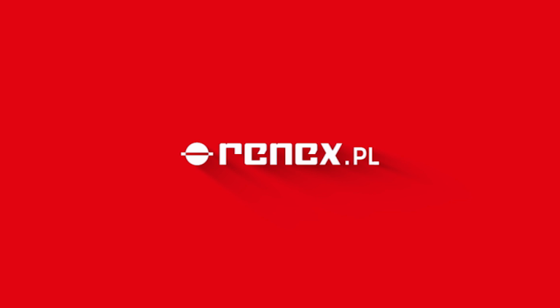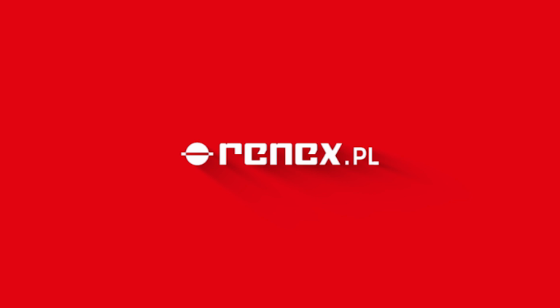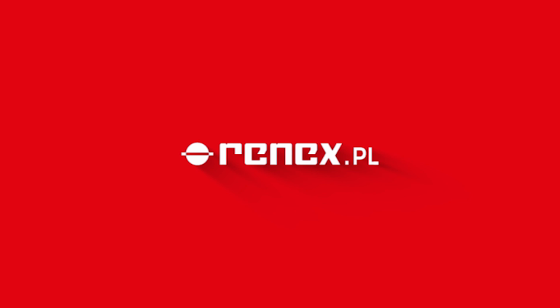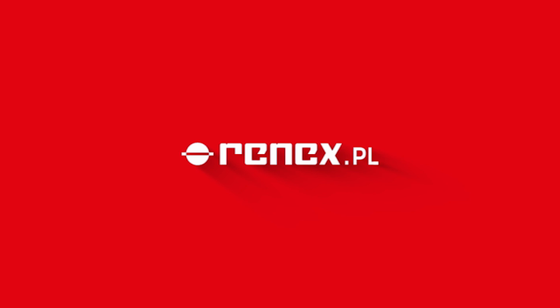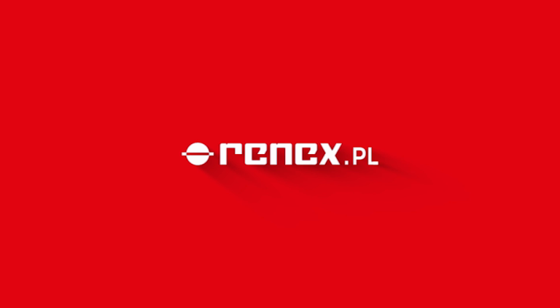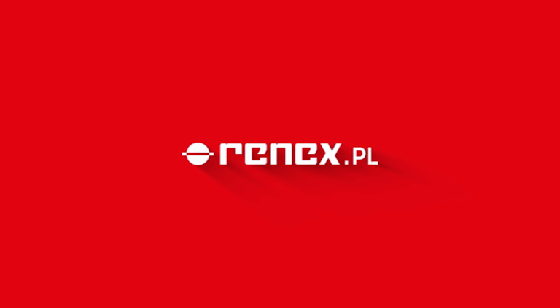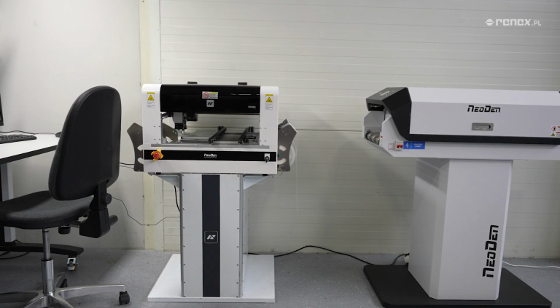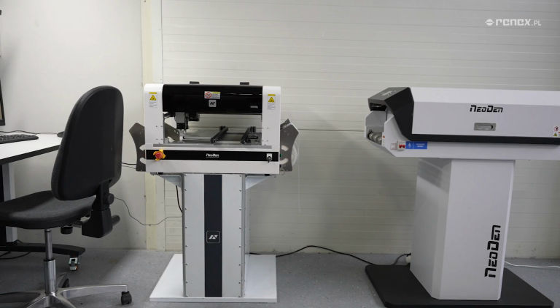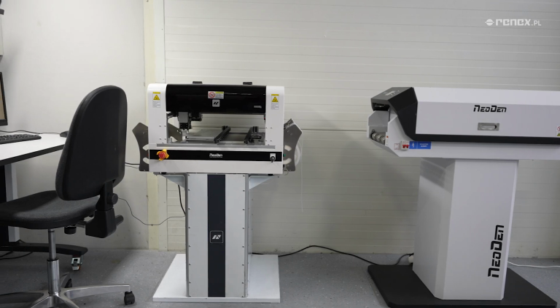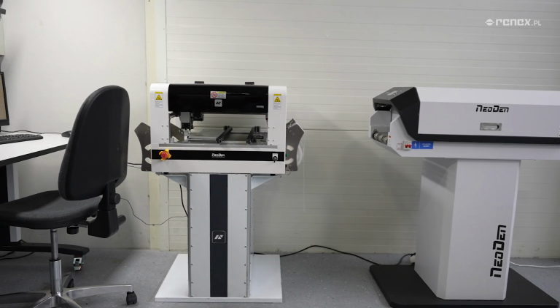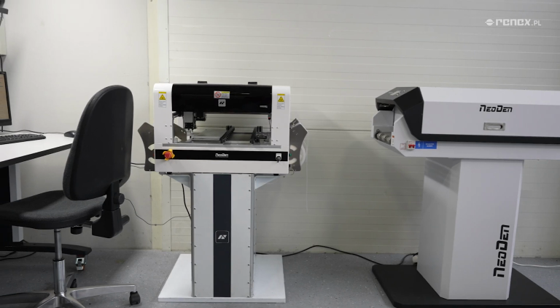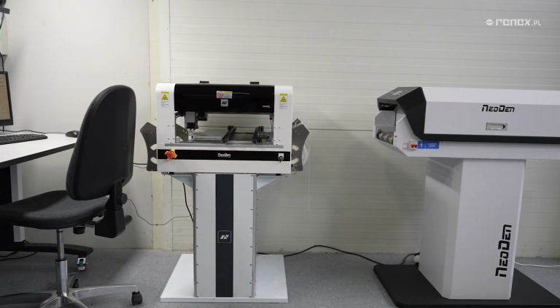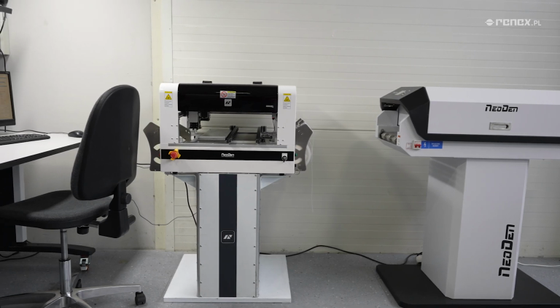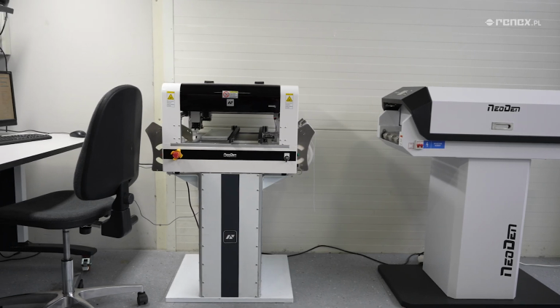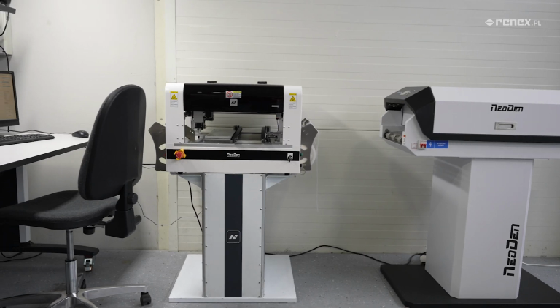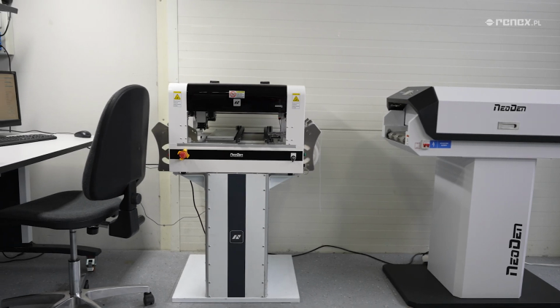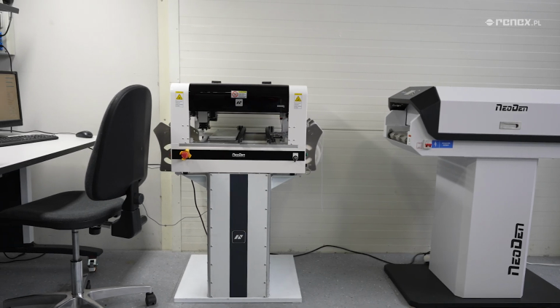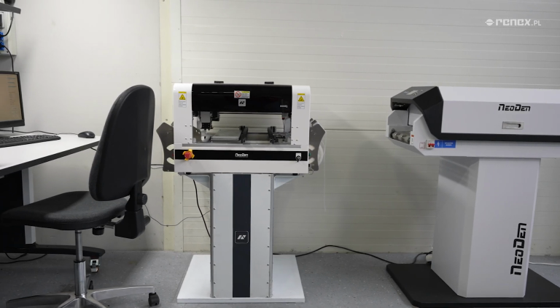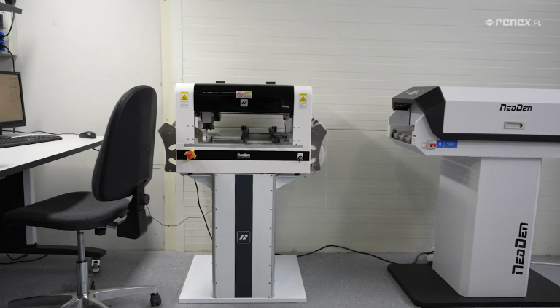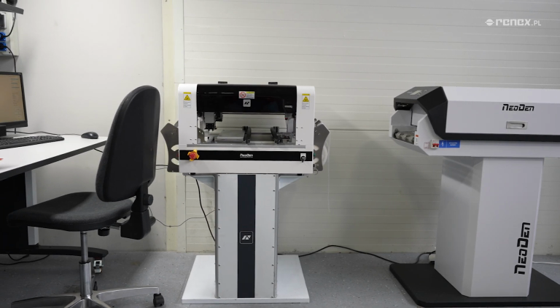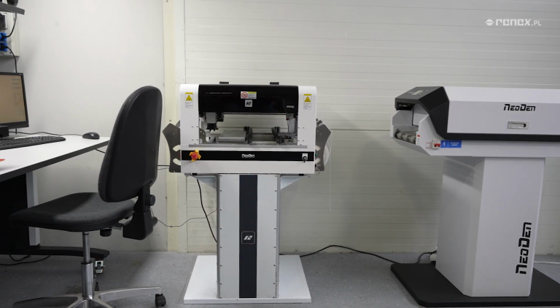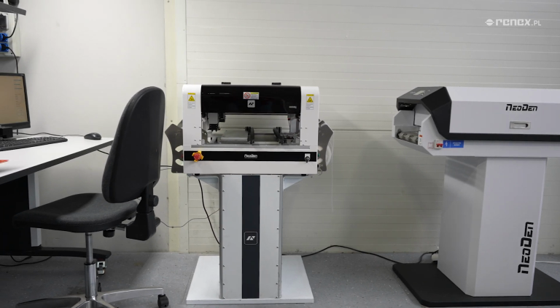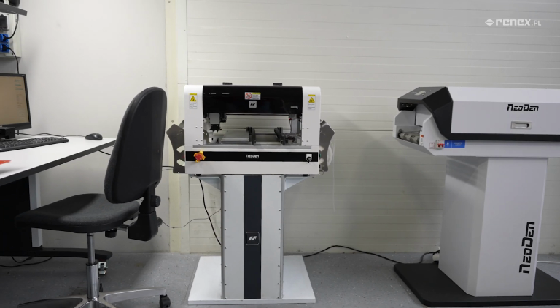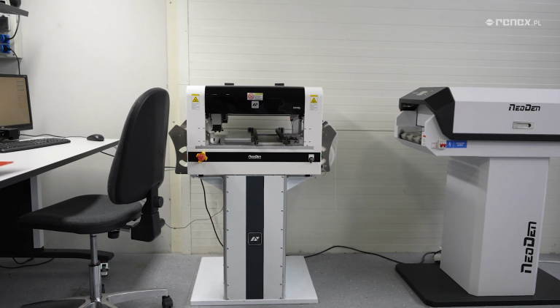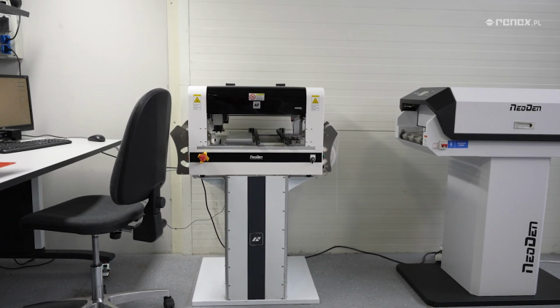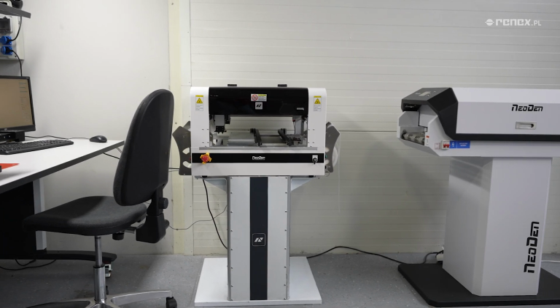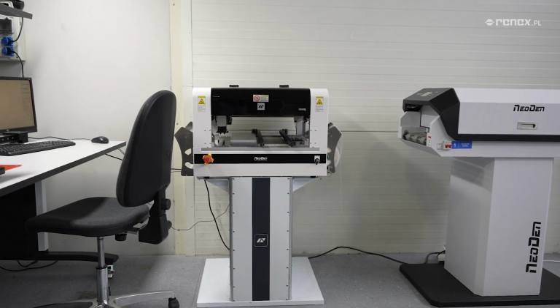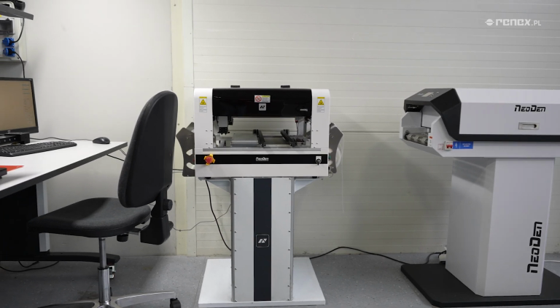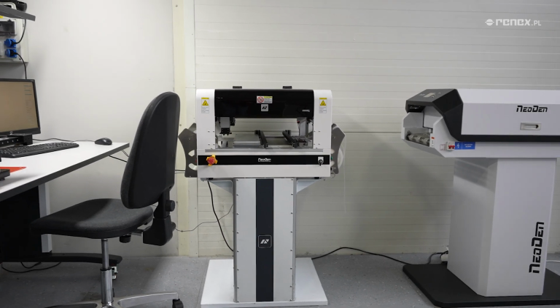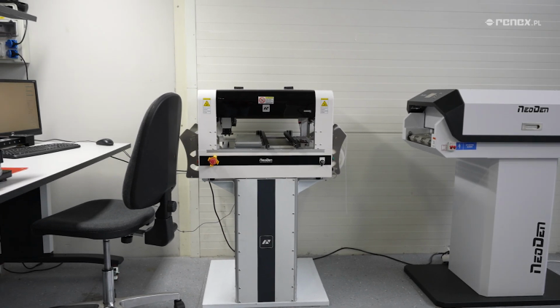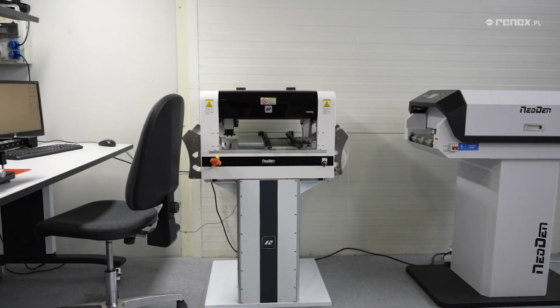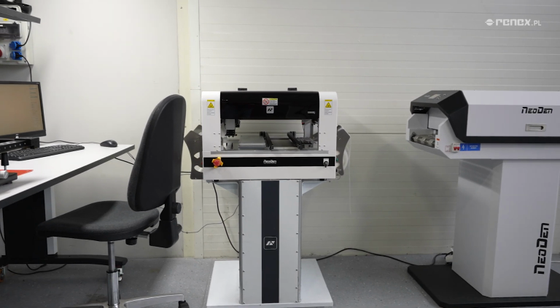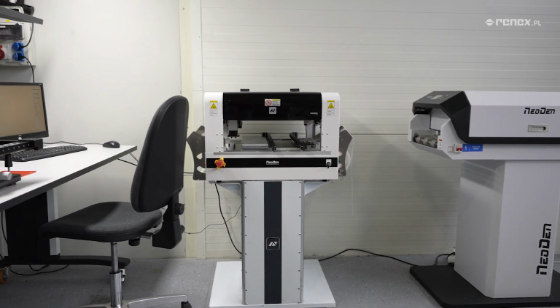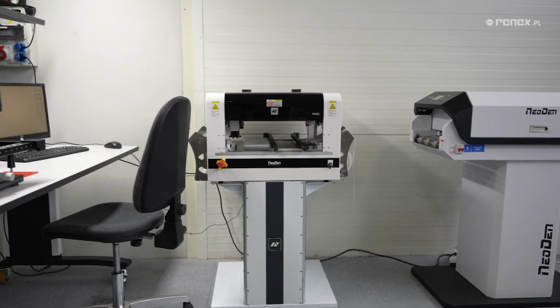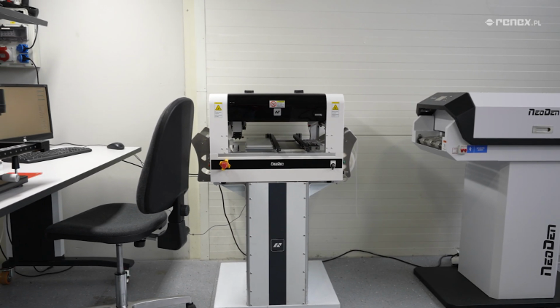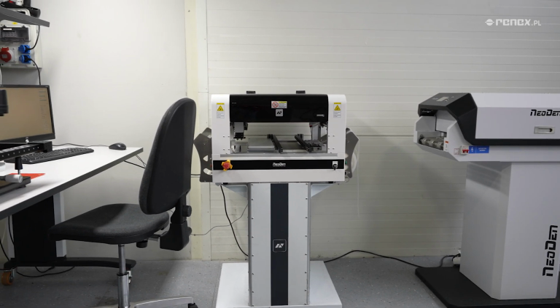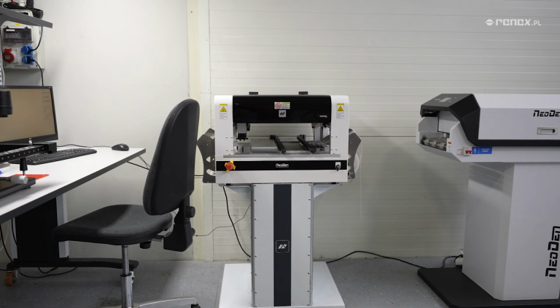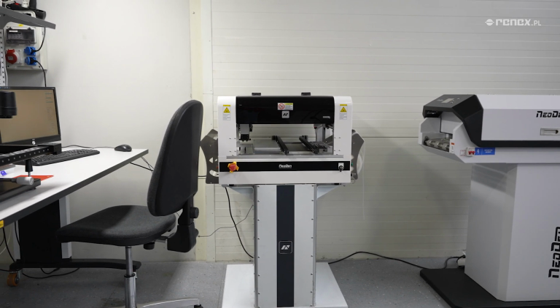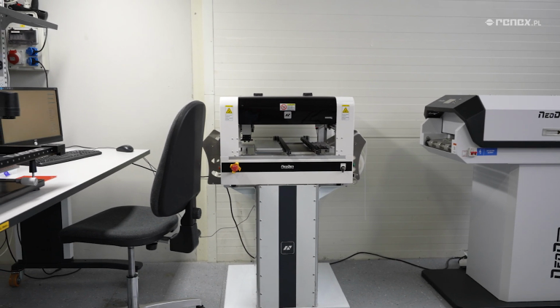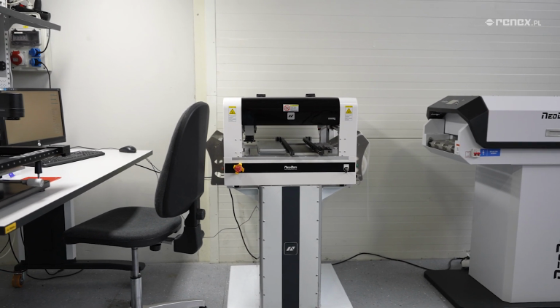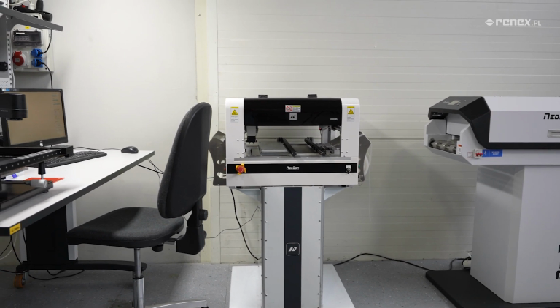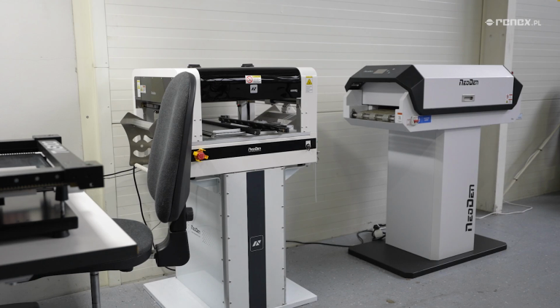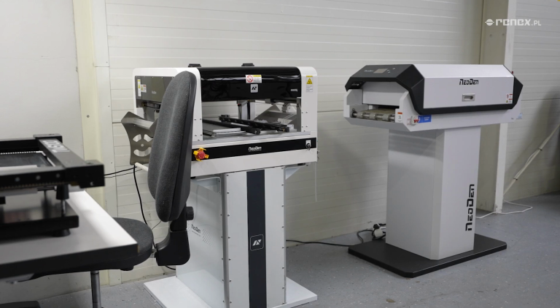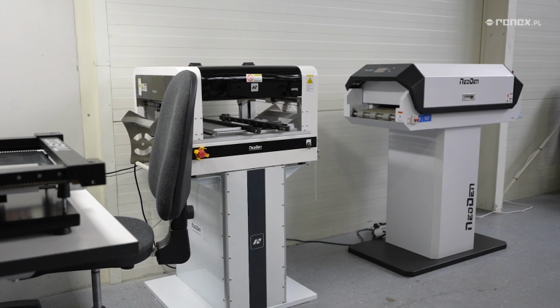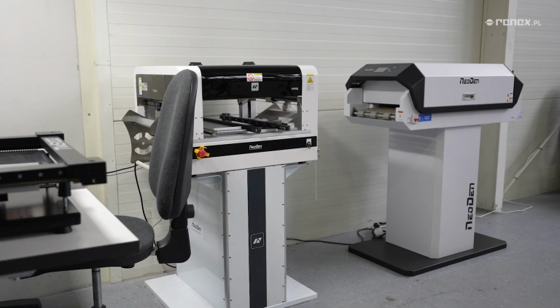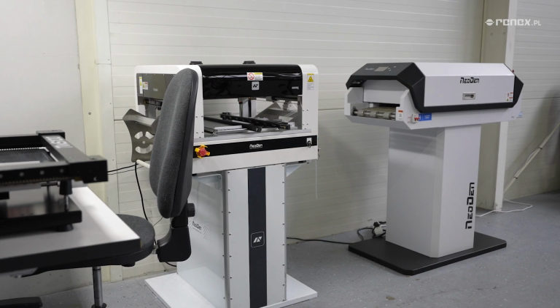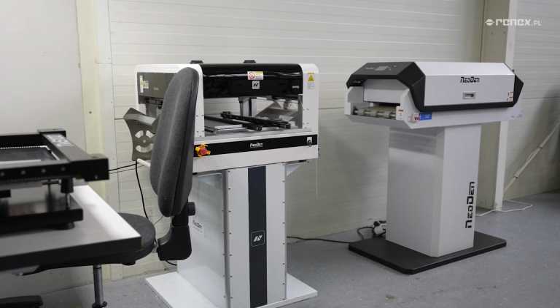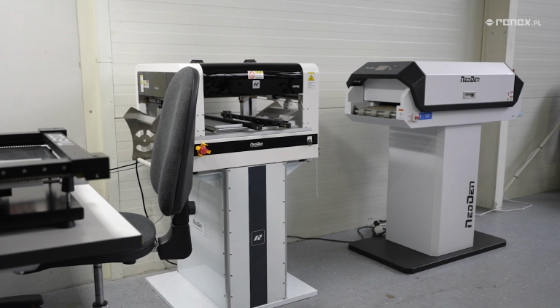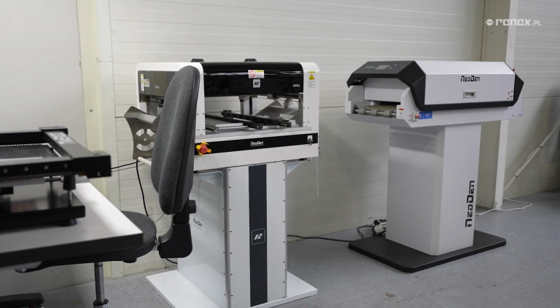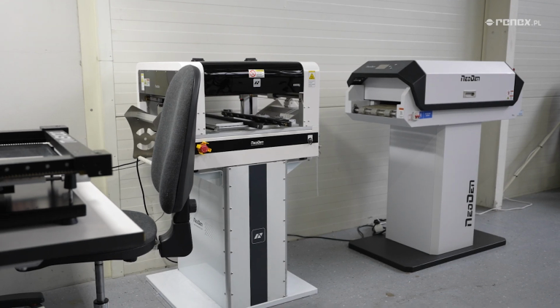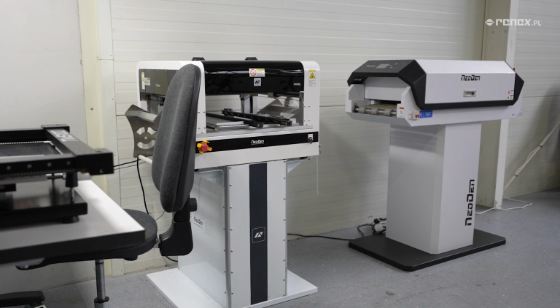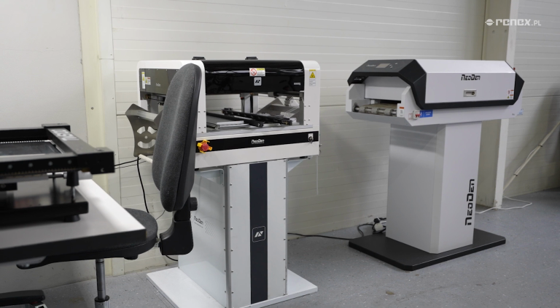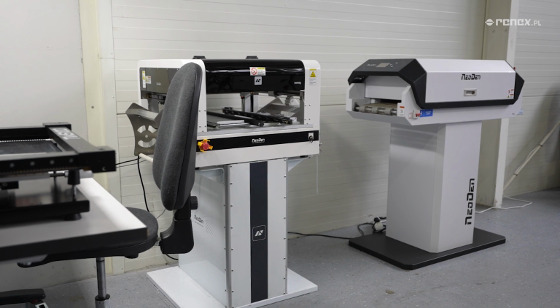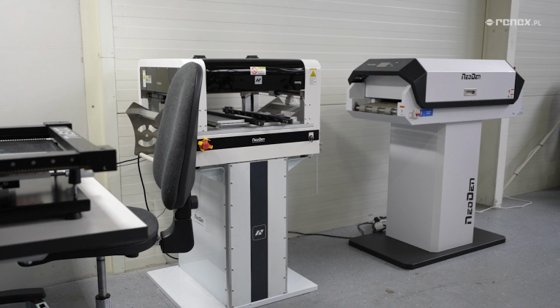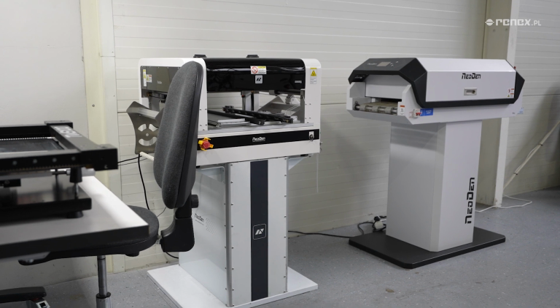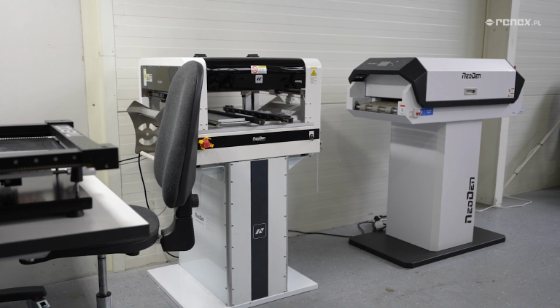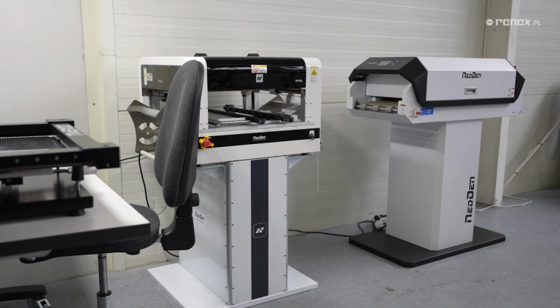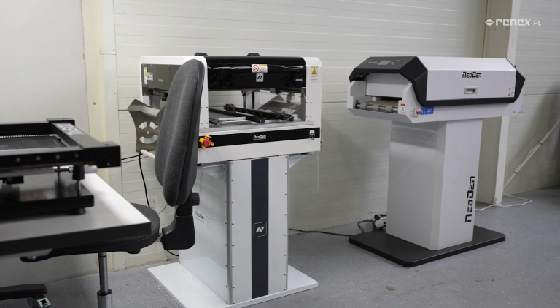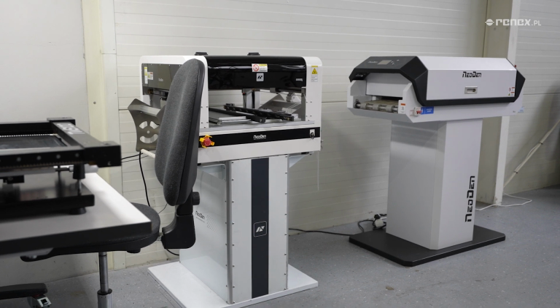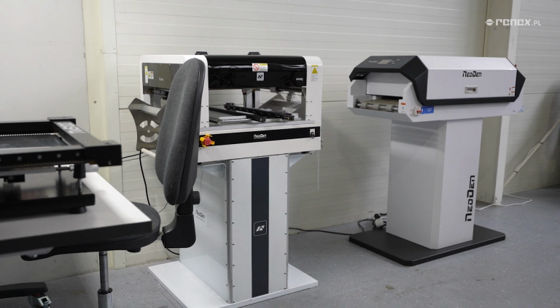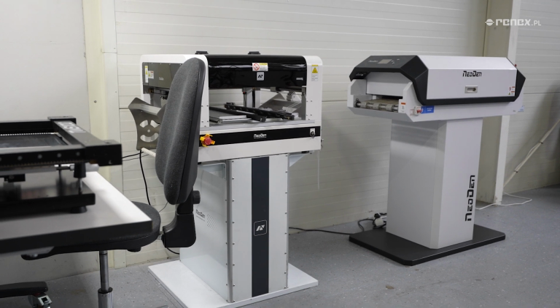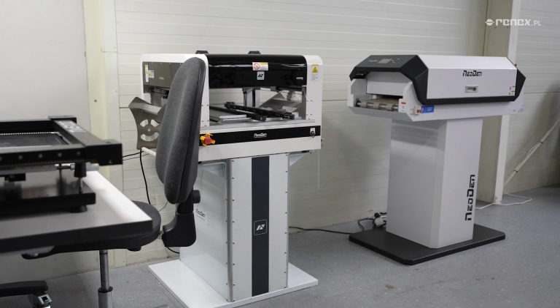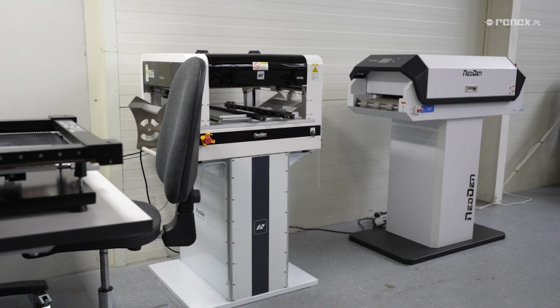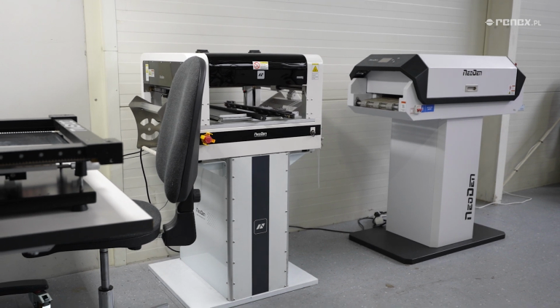A set of Neoden prototype and low-volume production equipment — a state-of-the-art solution for electronics manufacturing.